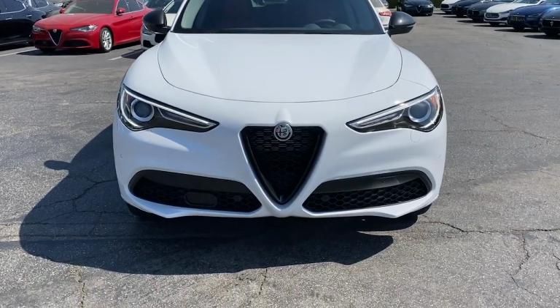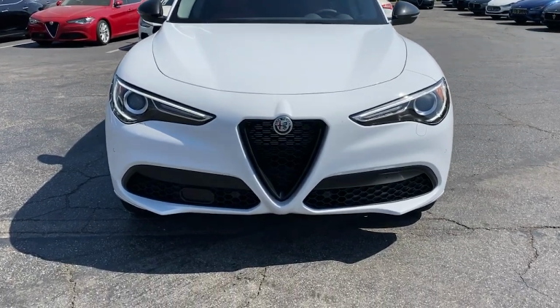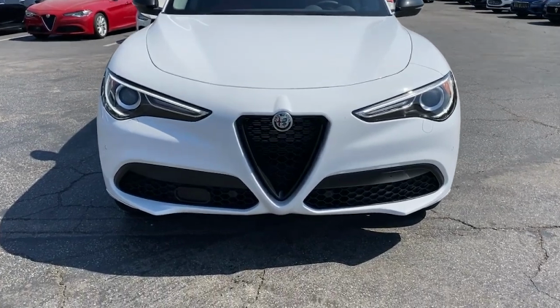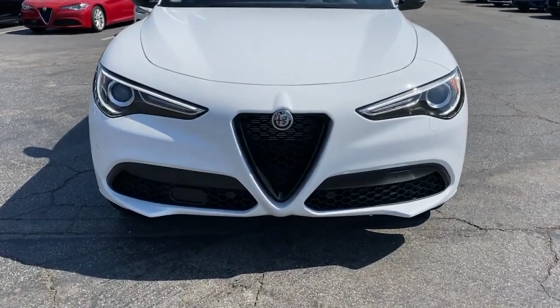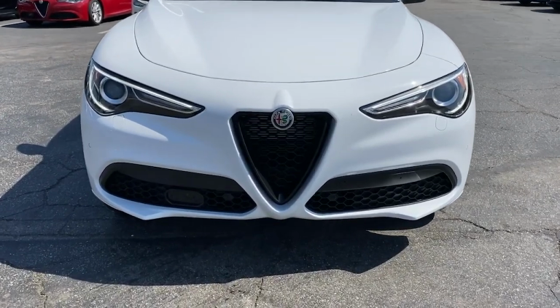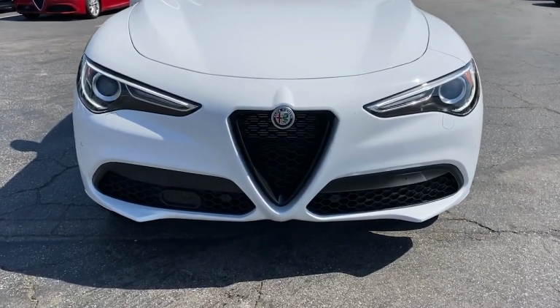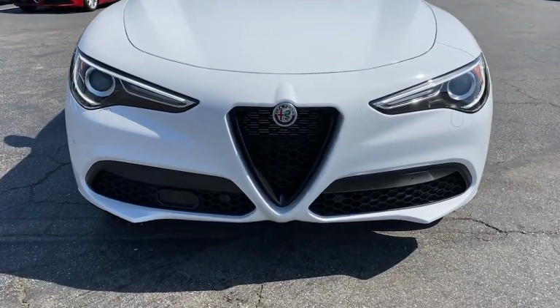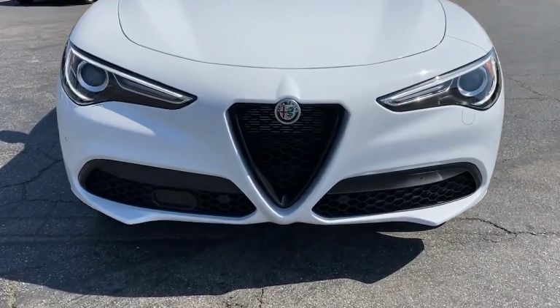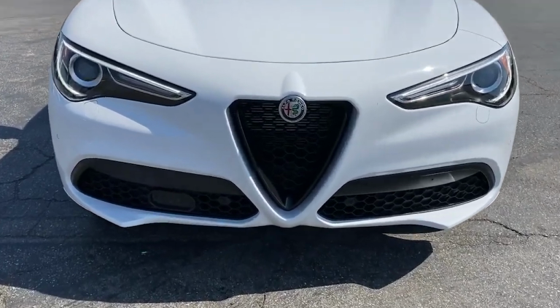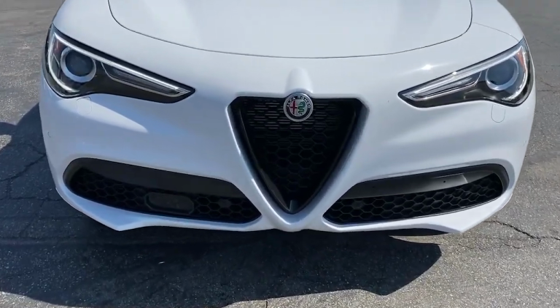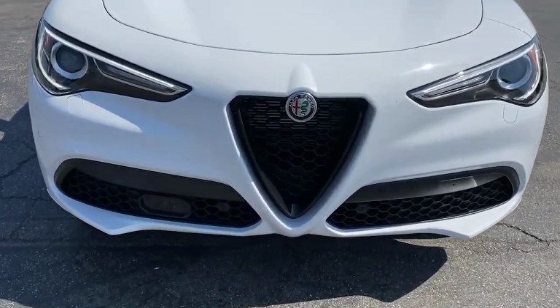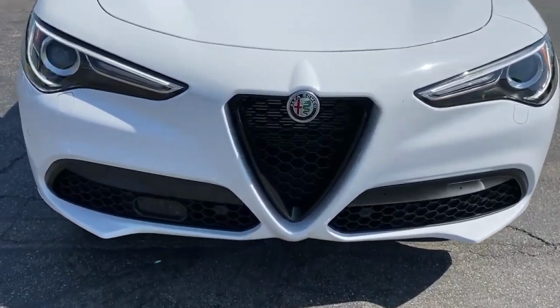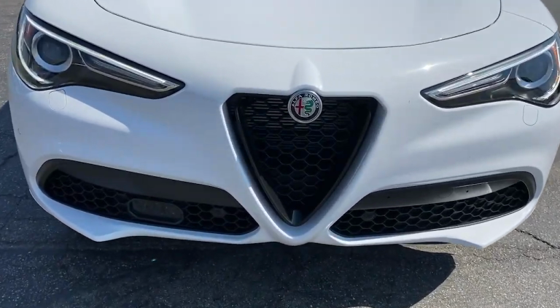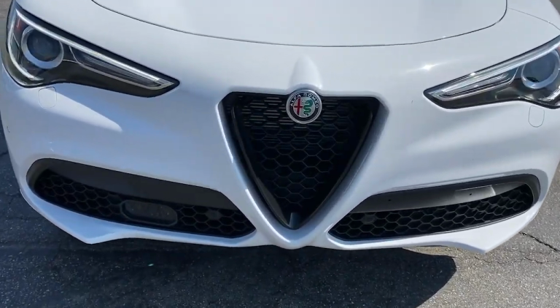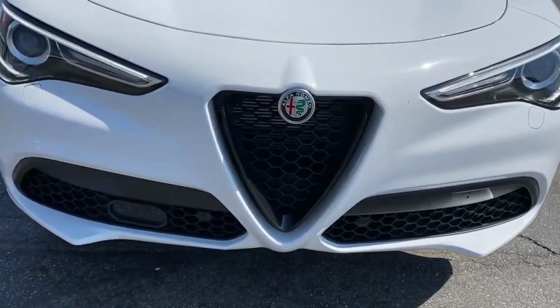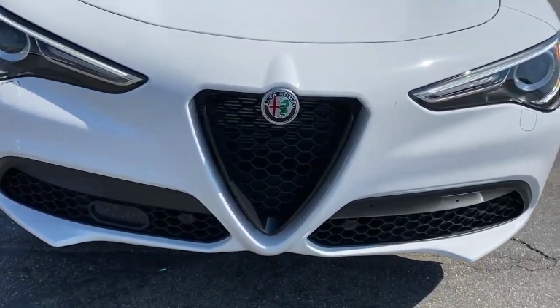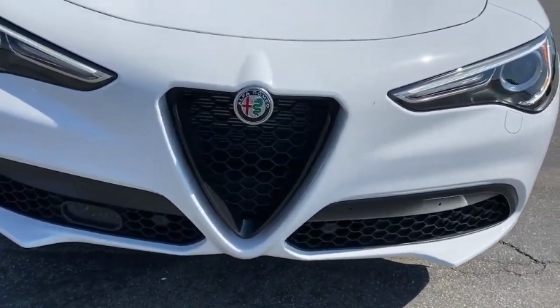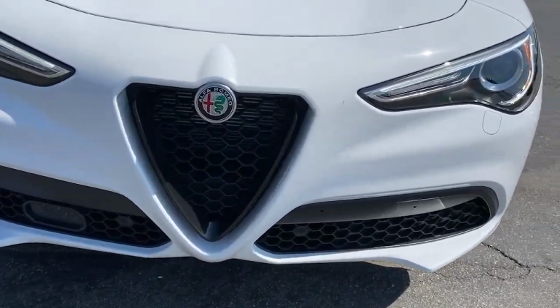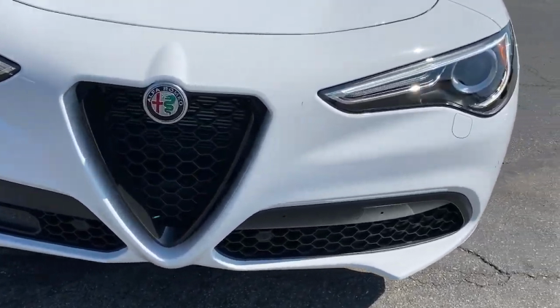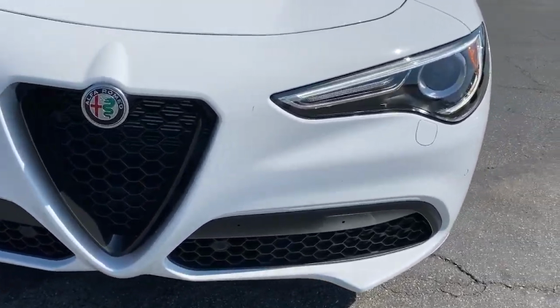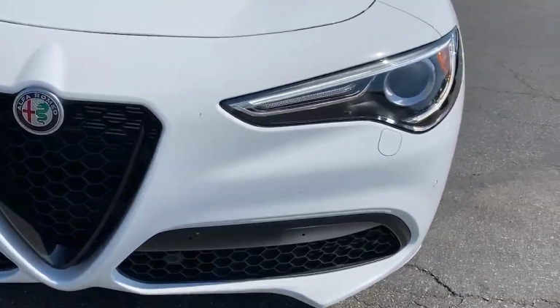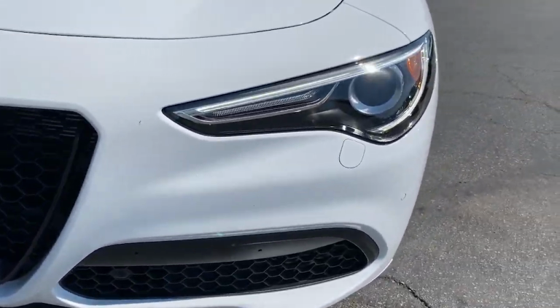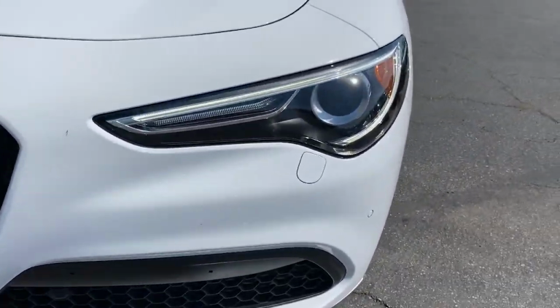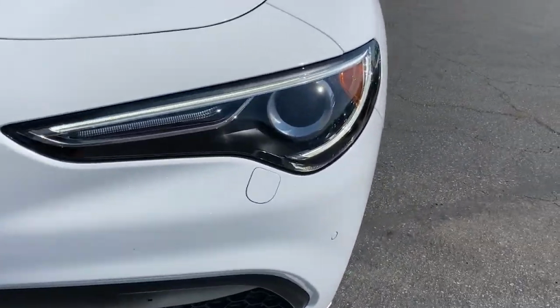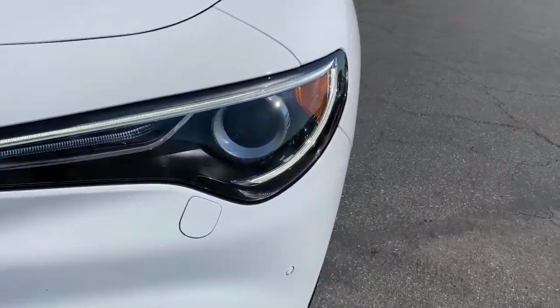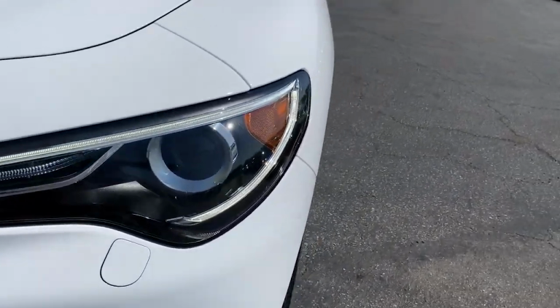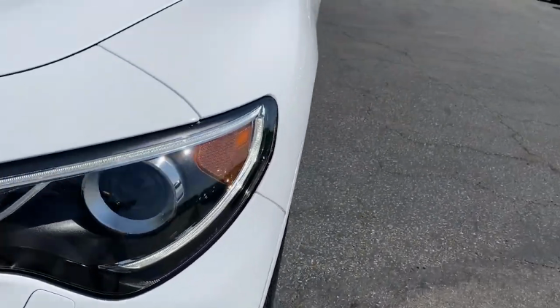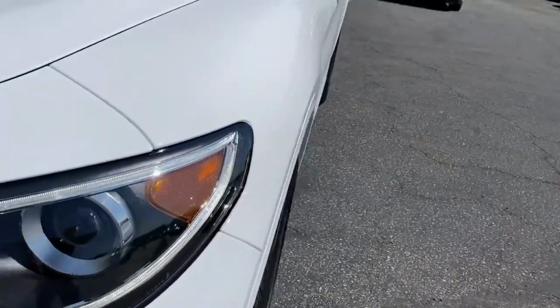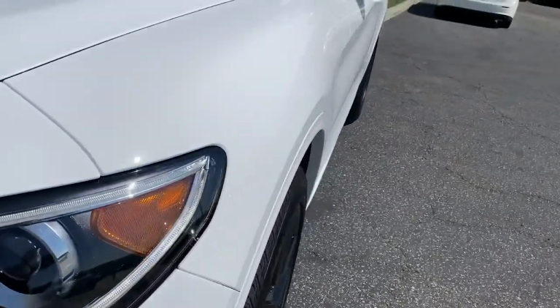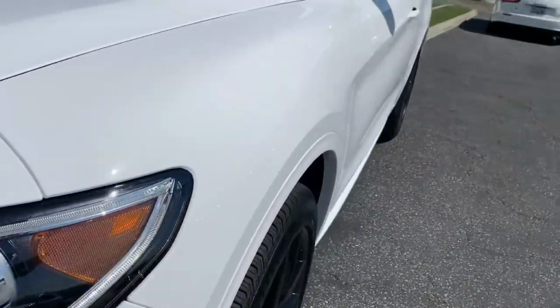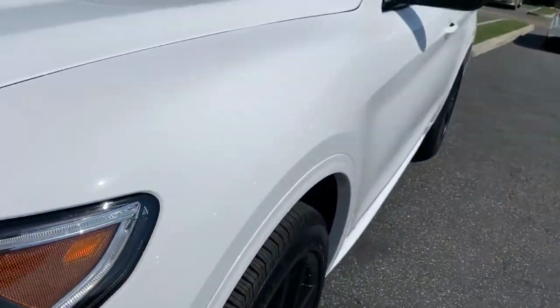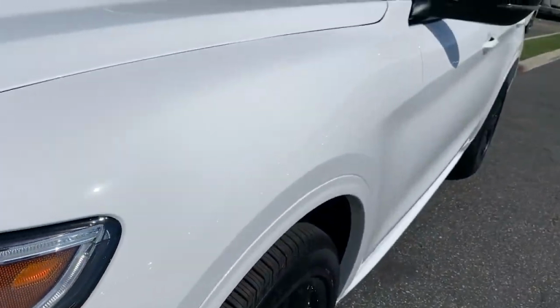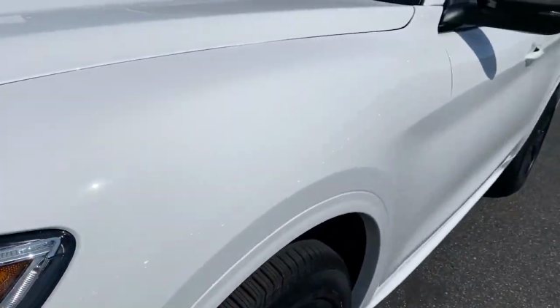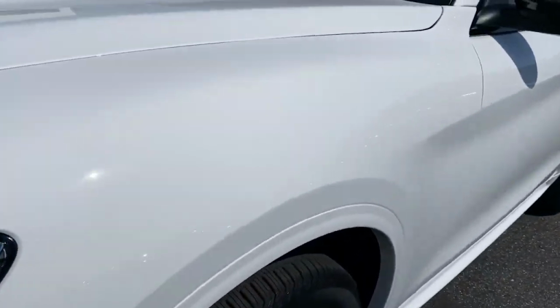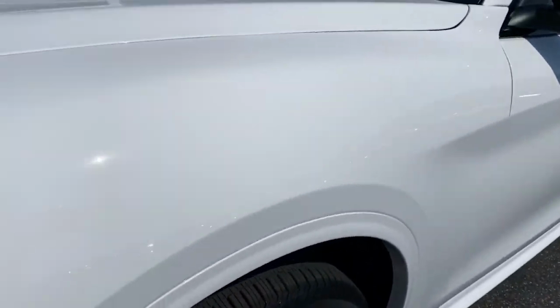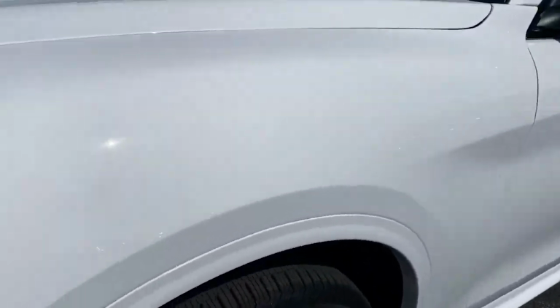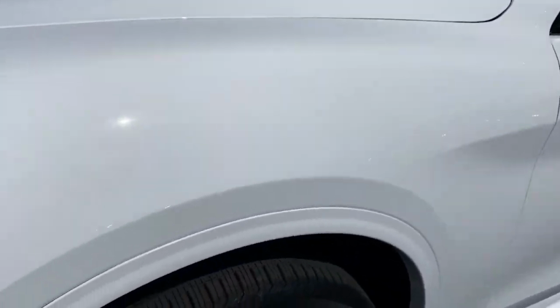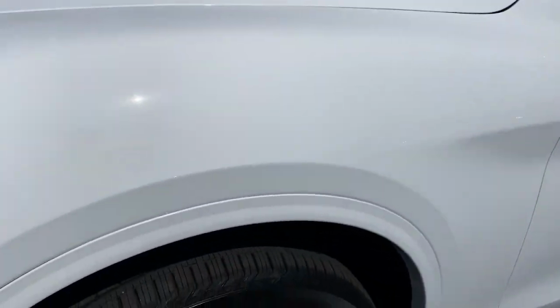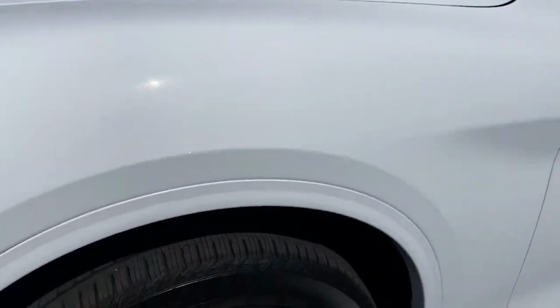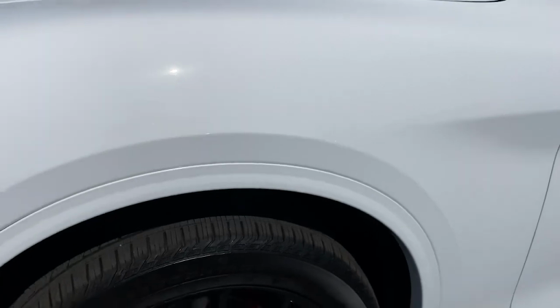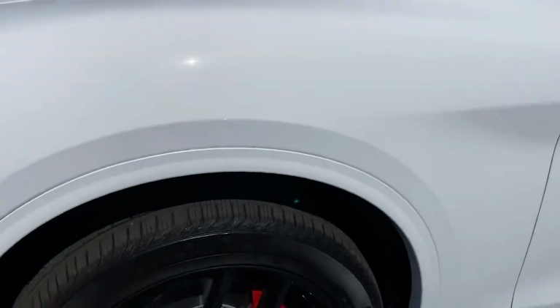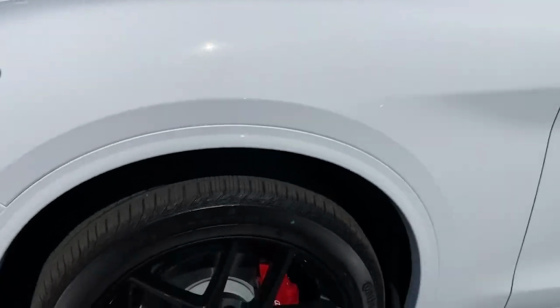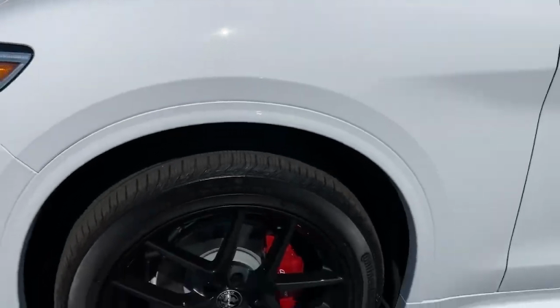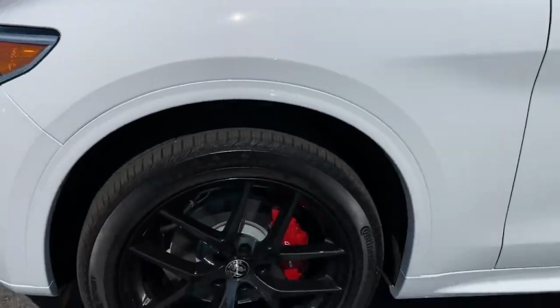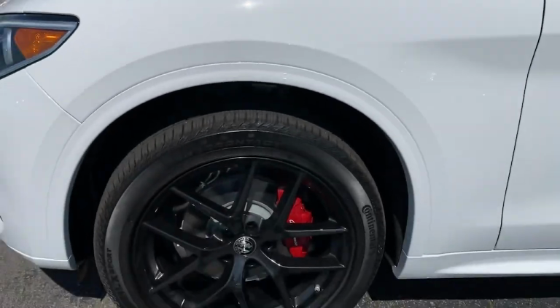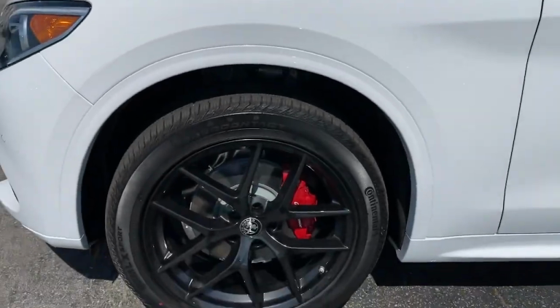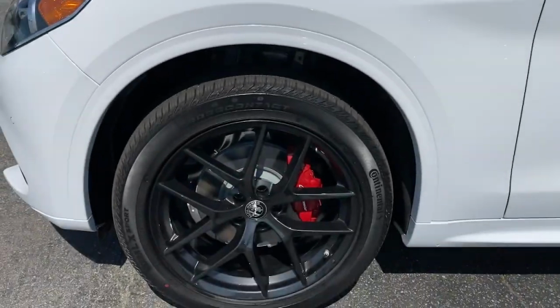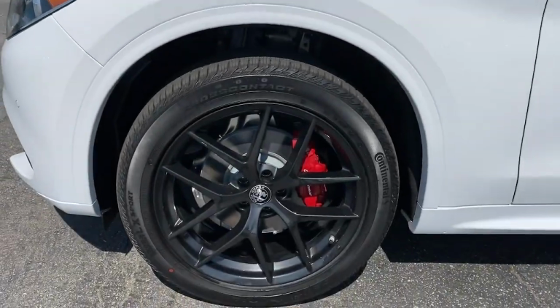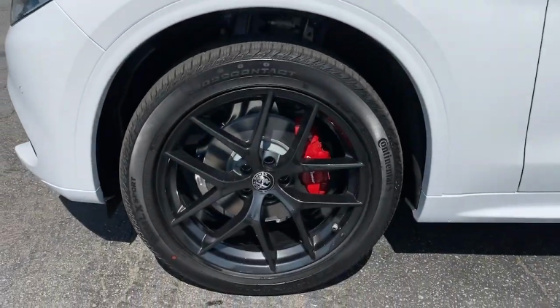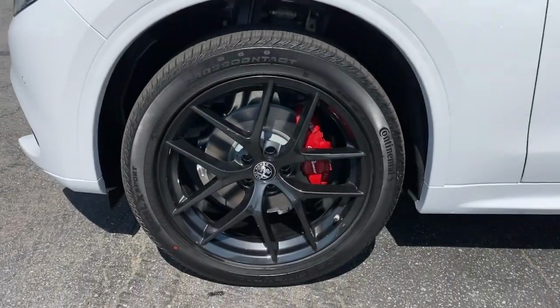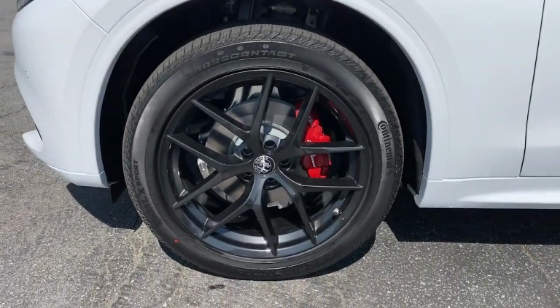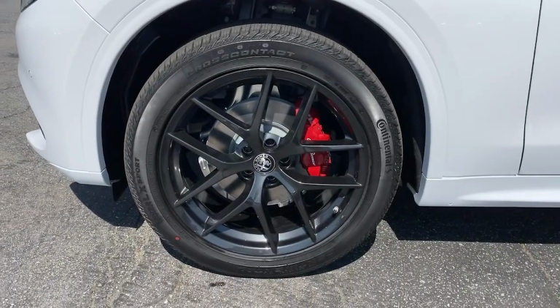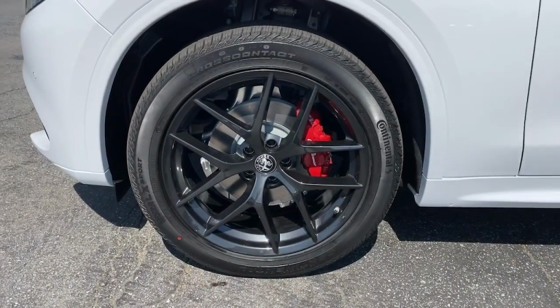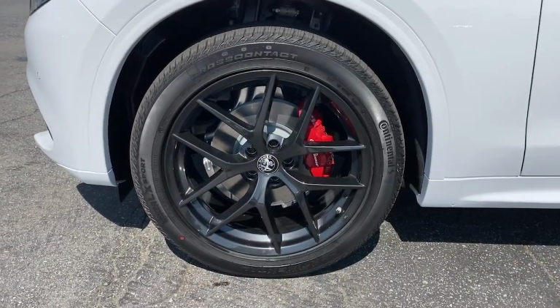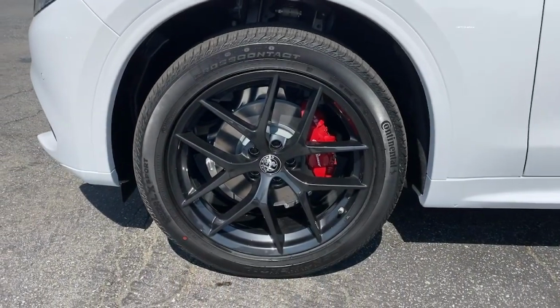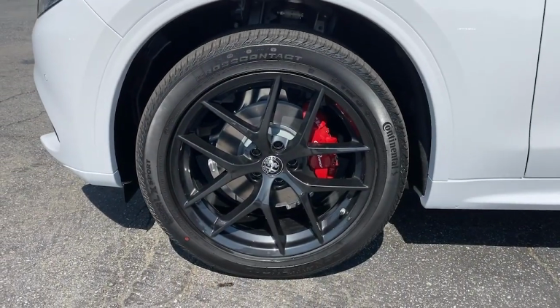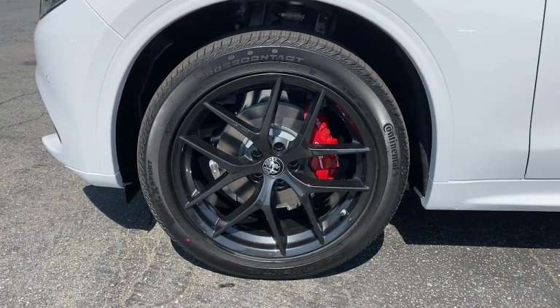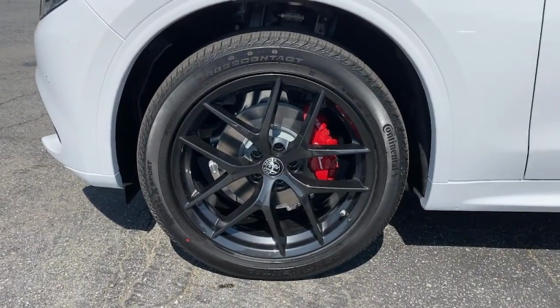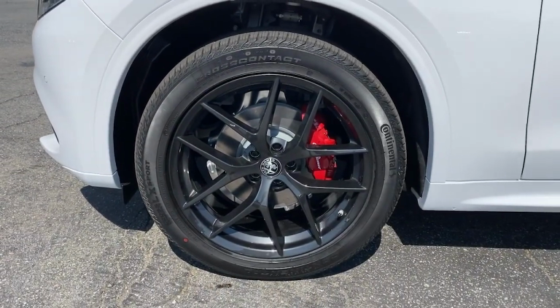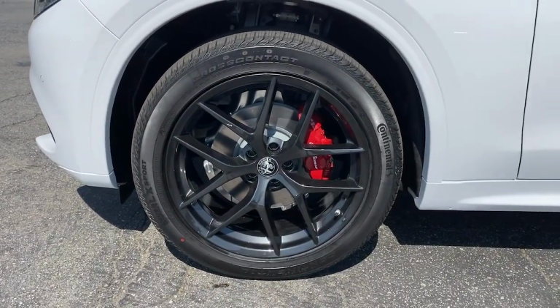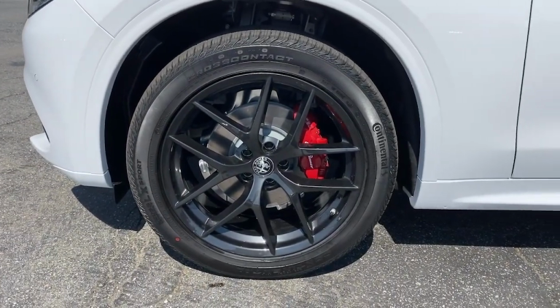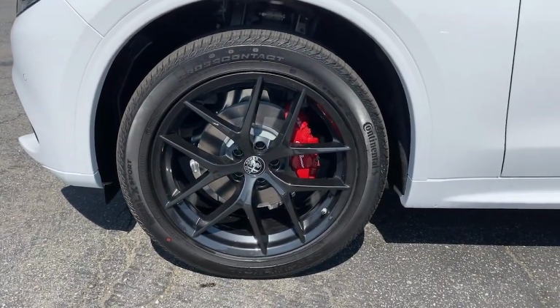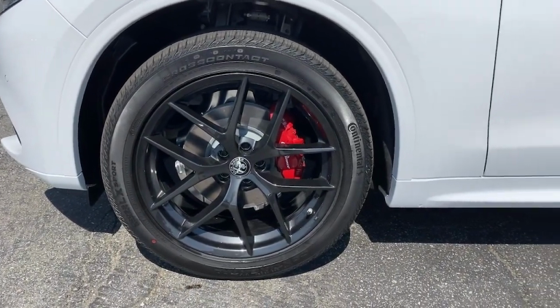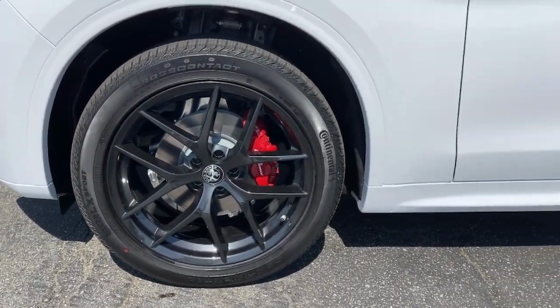Don't miss out on the drive of your life. This athletic Stelvio awaits — our team will give you an outstanding test drive experience. Stop in today.